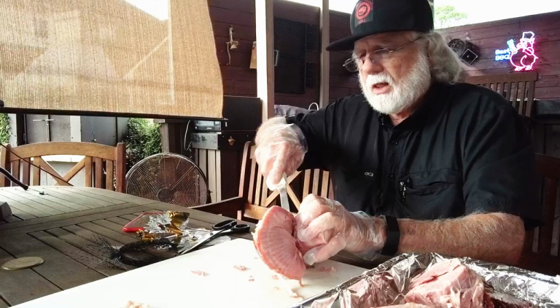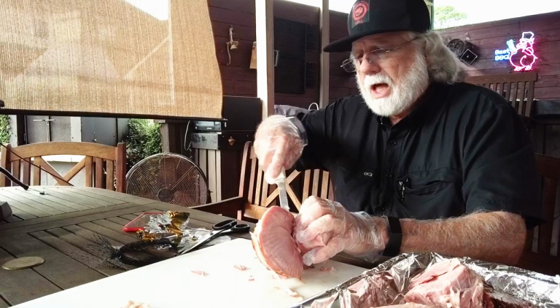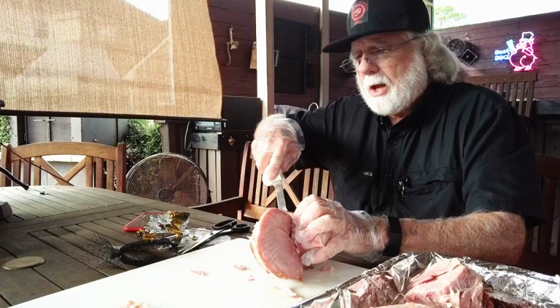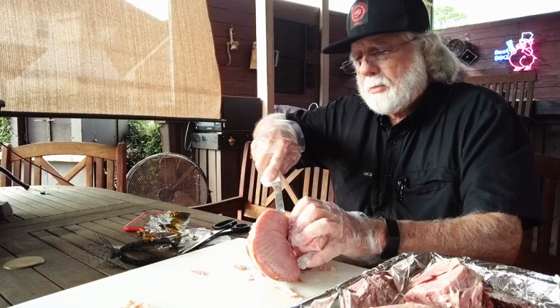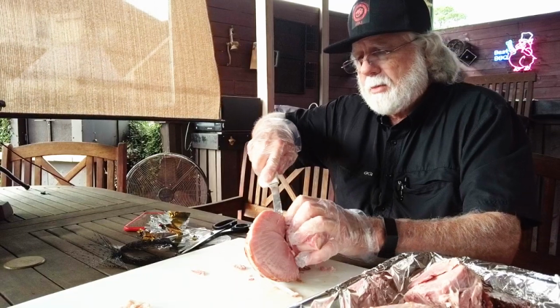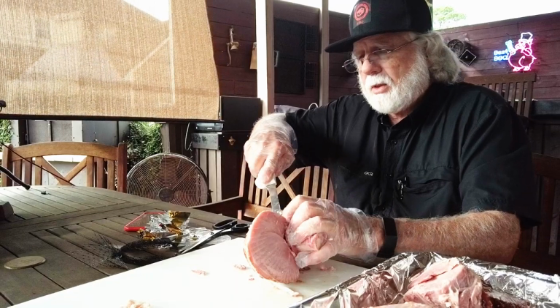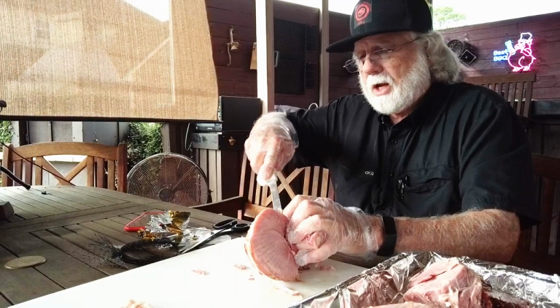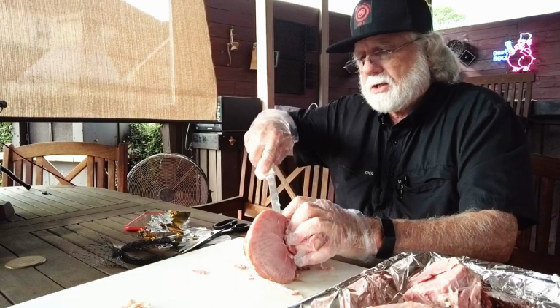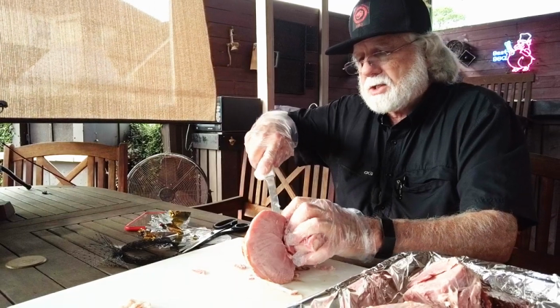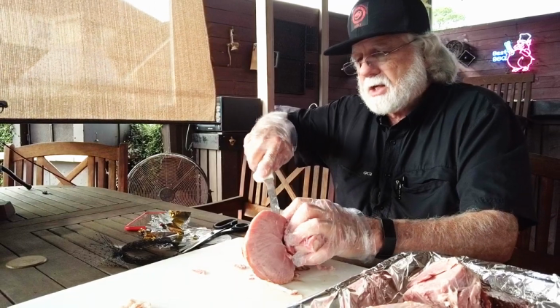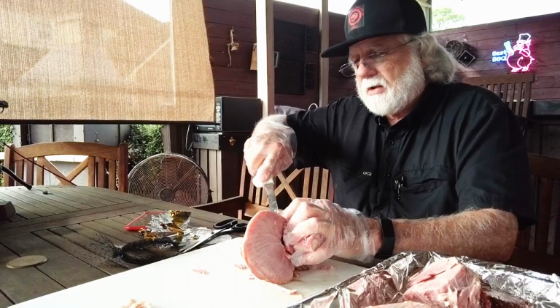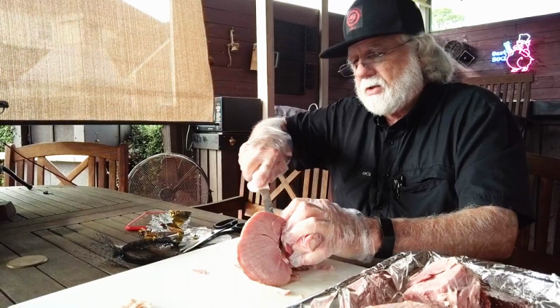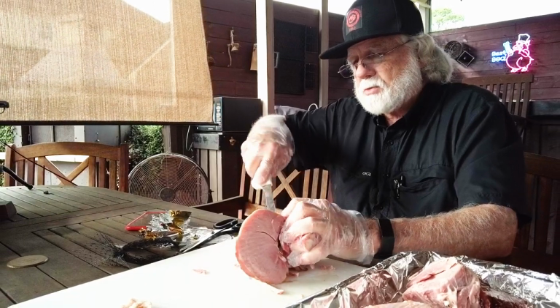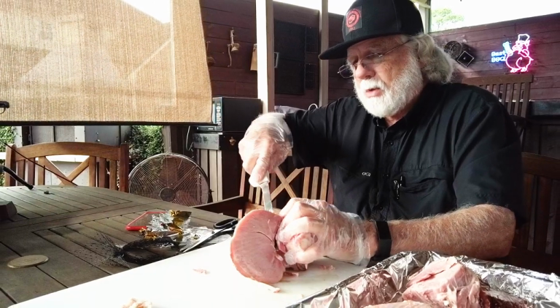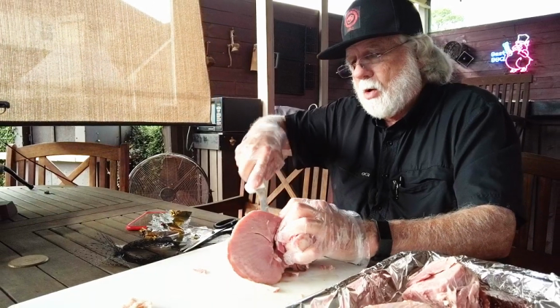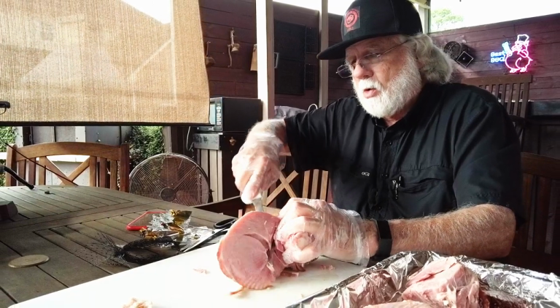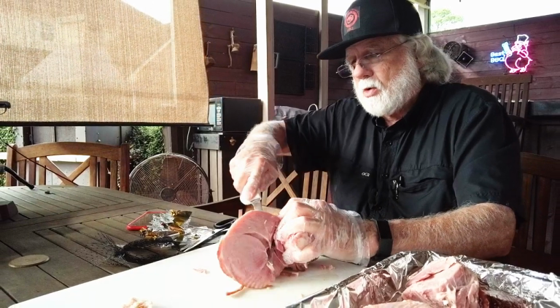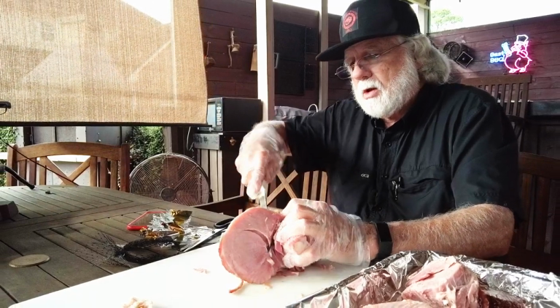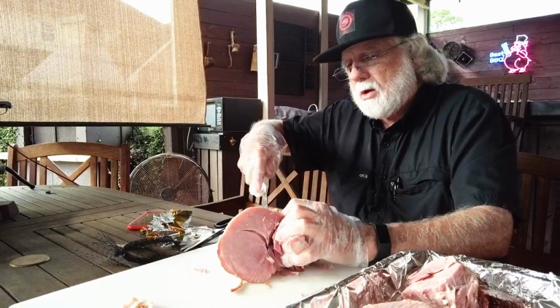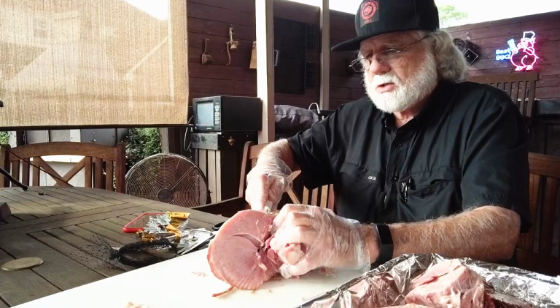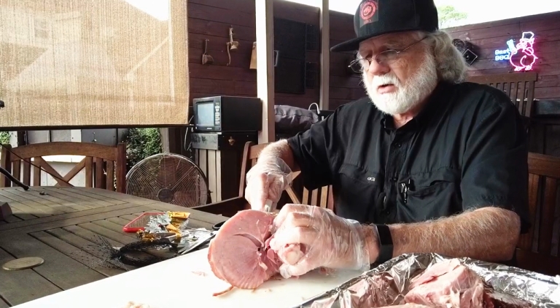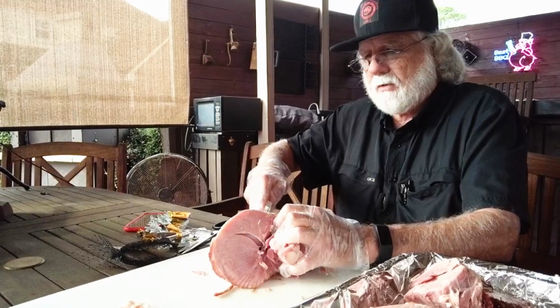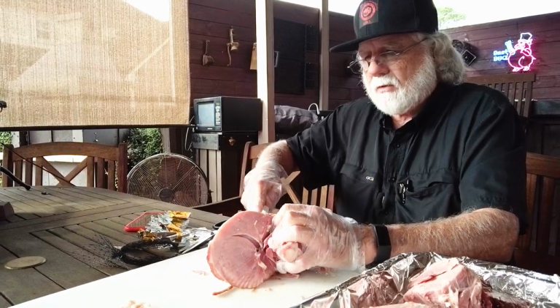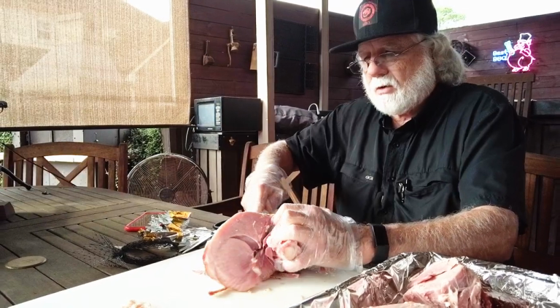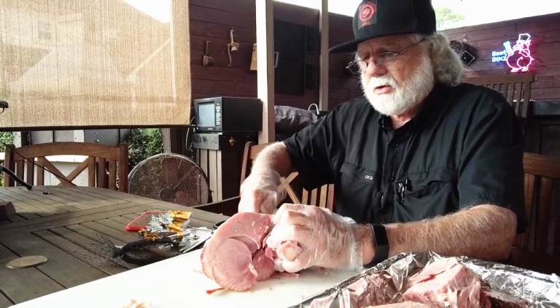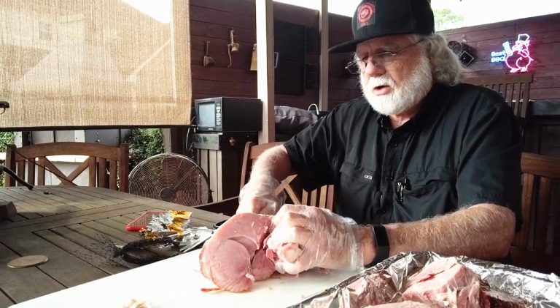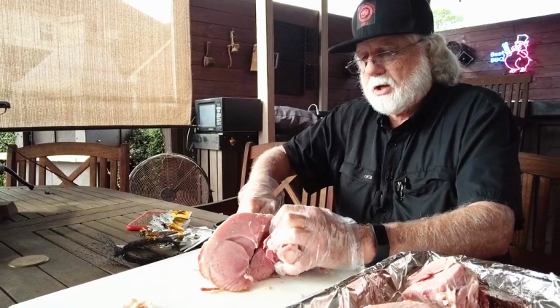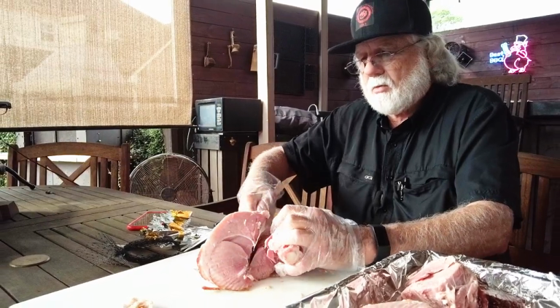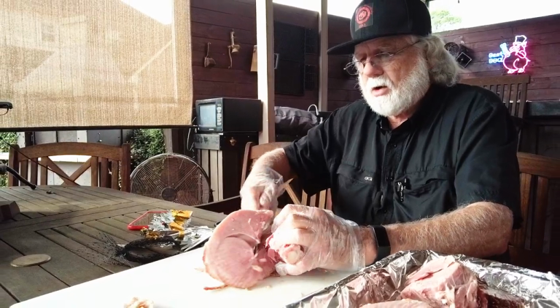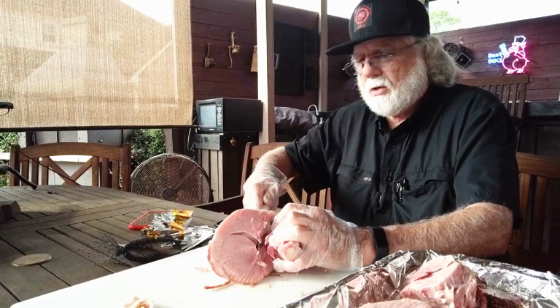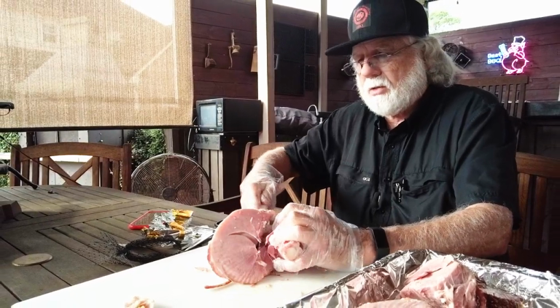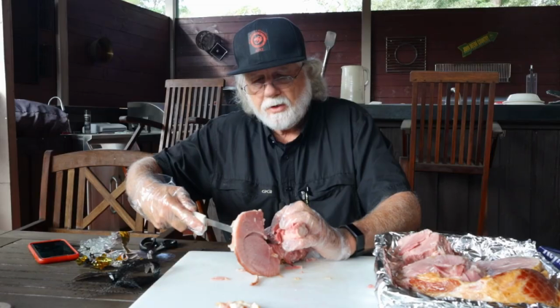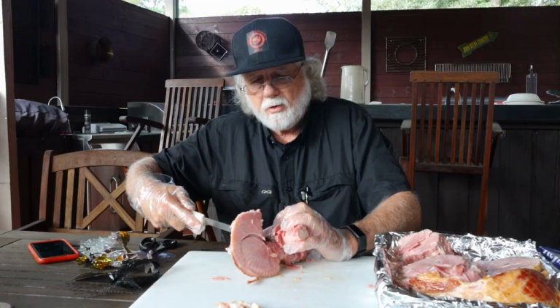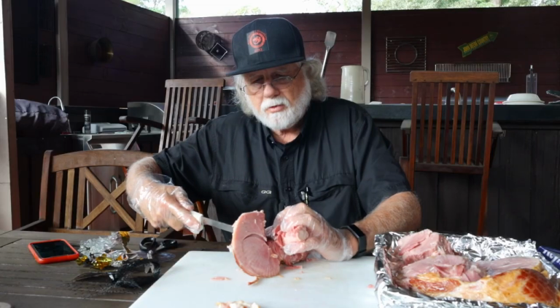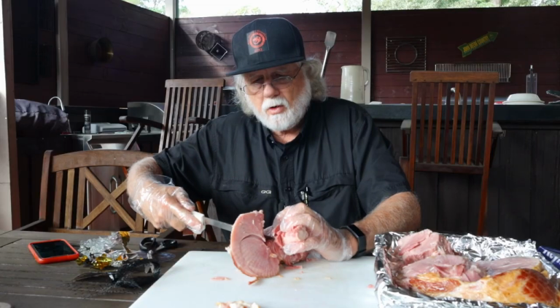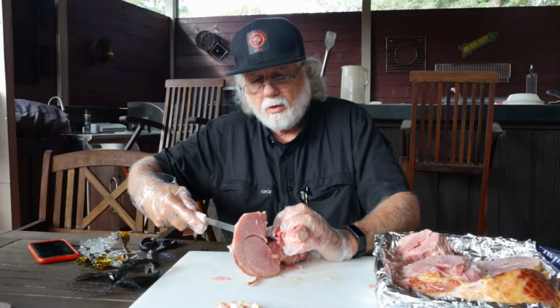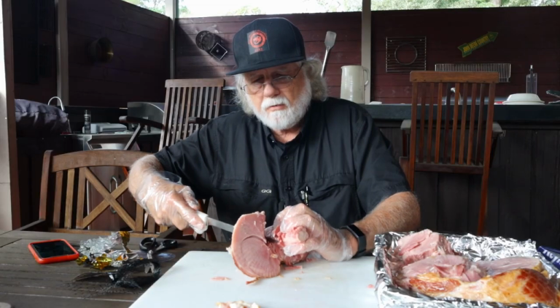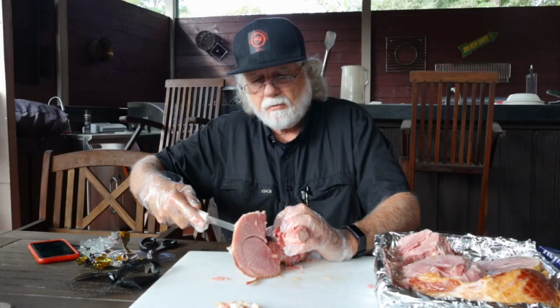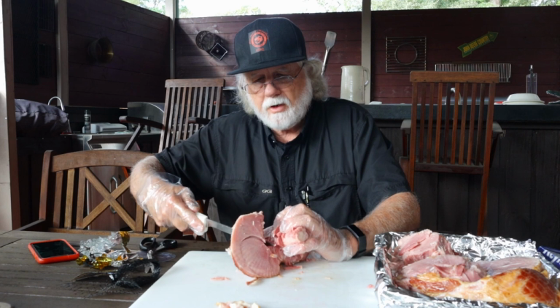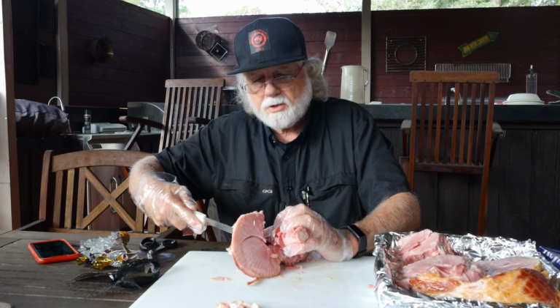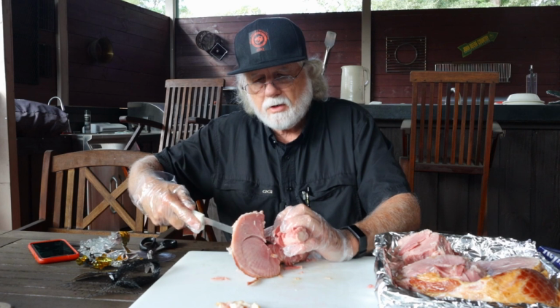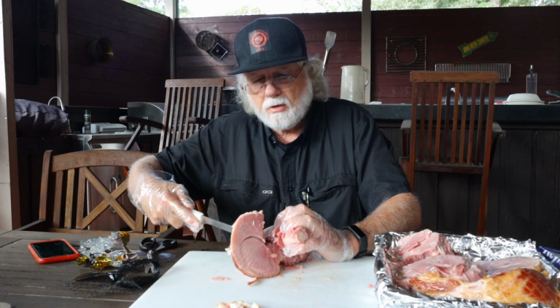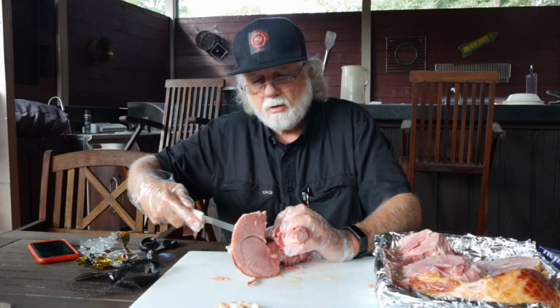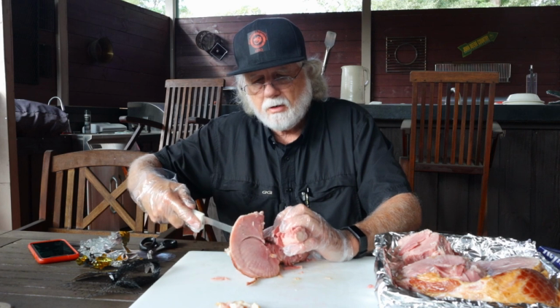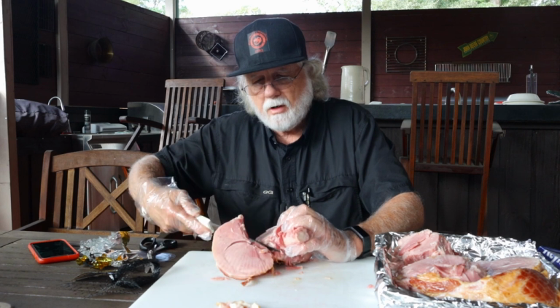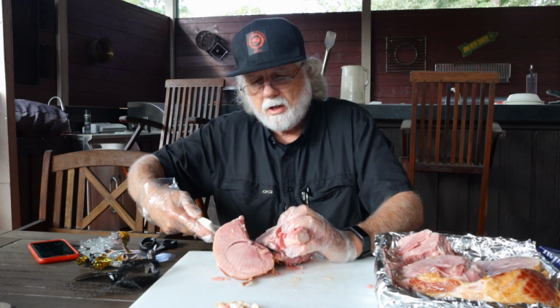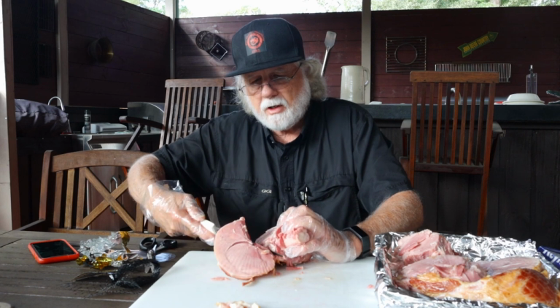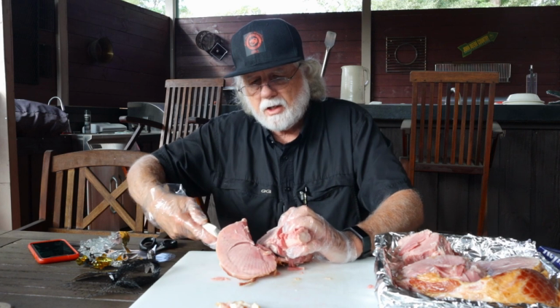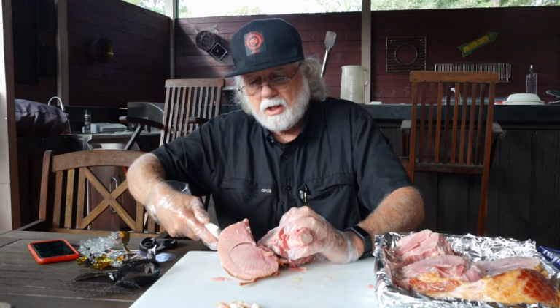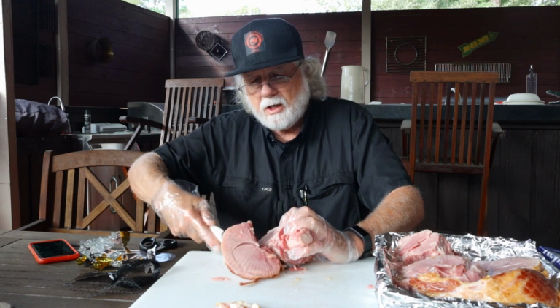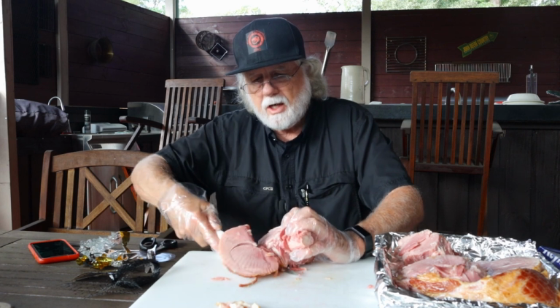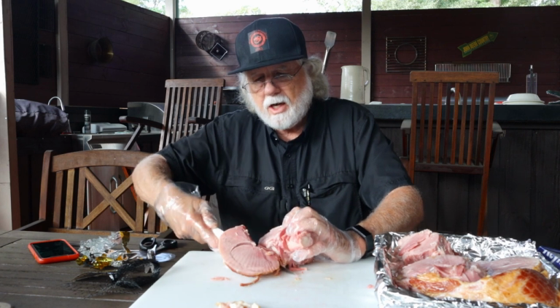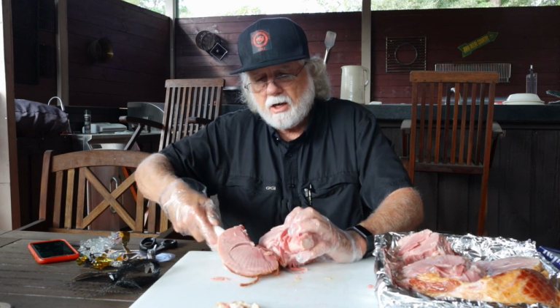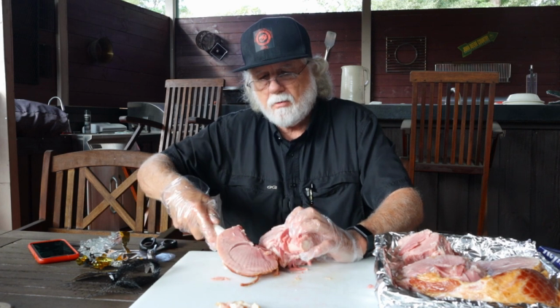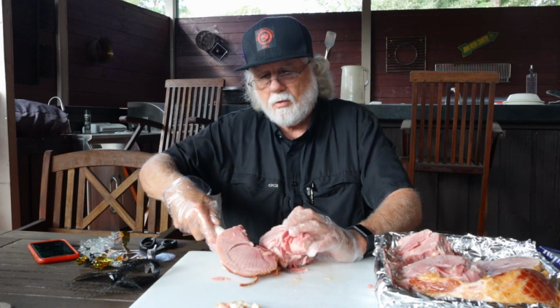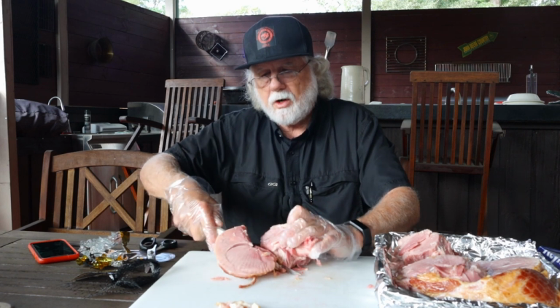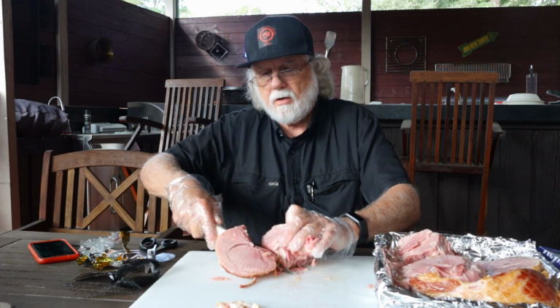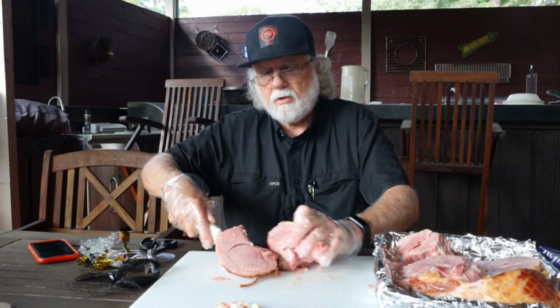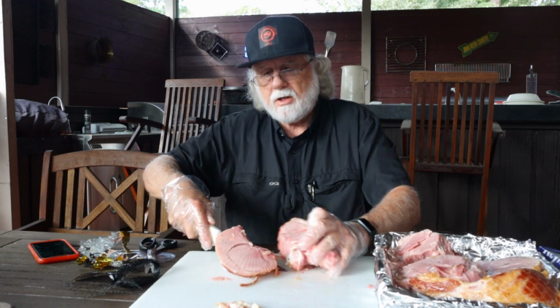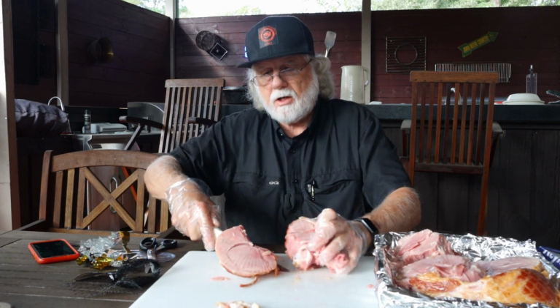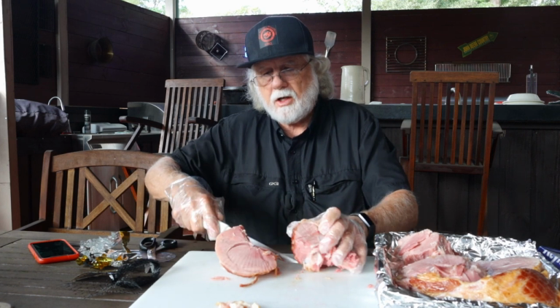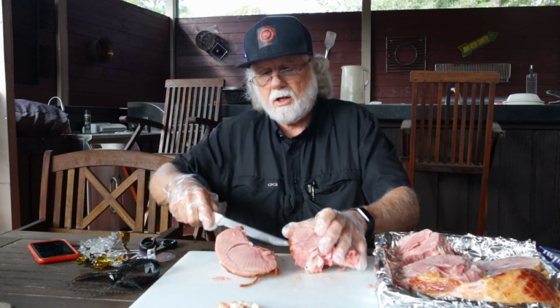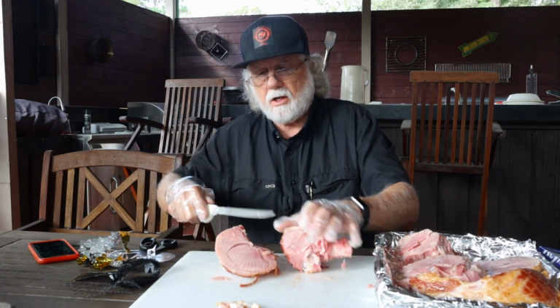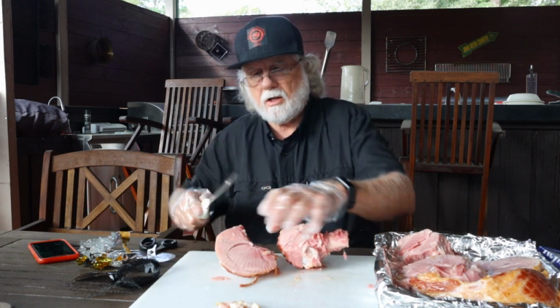A lot of people like to save this bone — it's great for cooking with. You can throw it in the freezer and get it out whenever you need it.